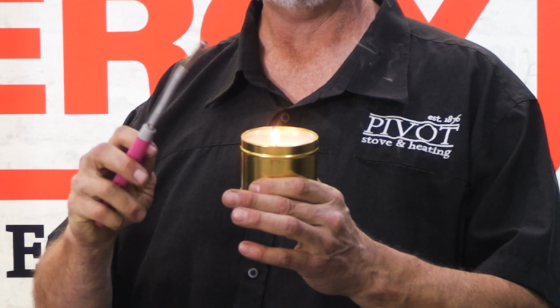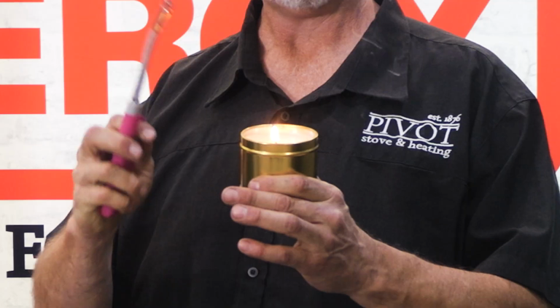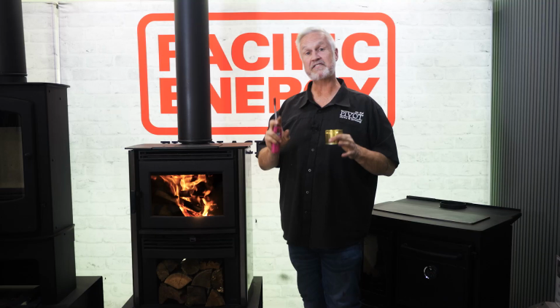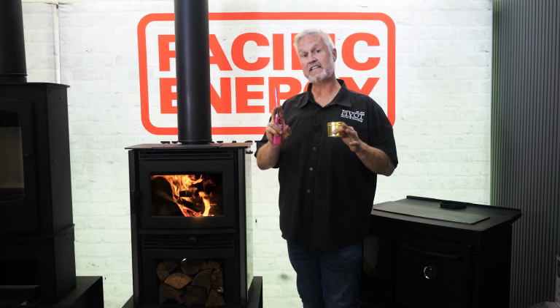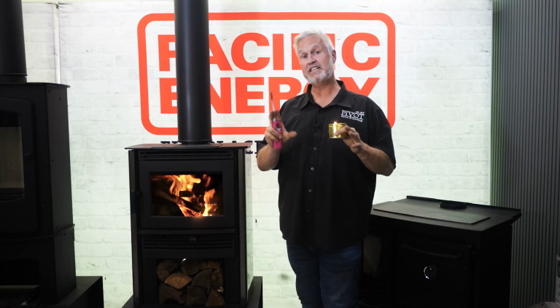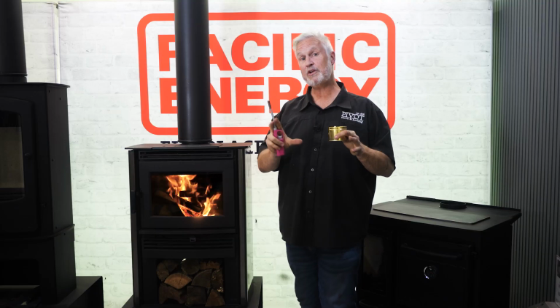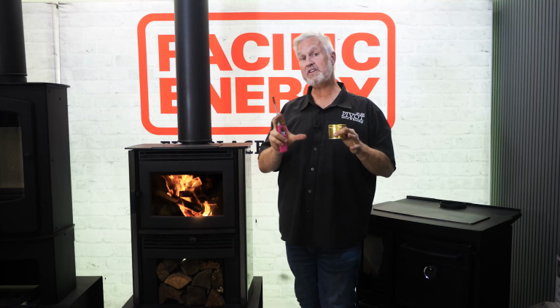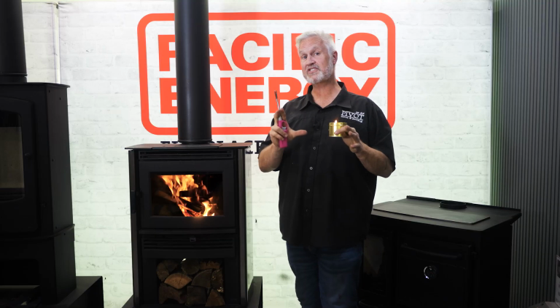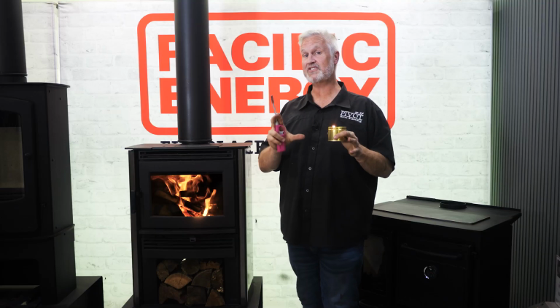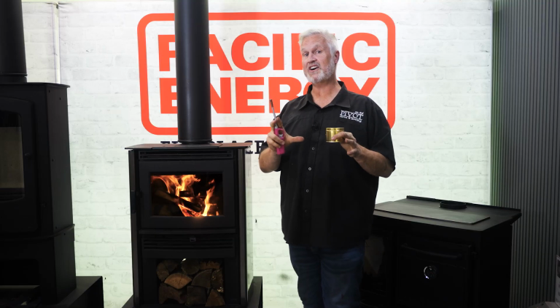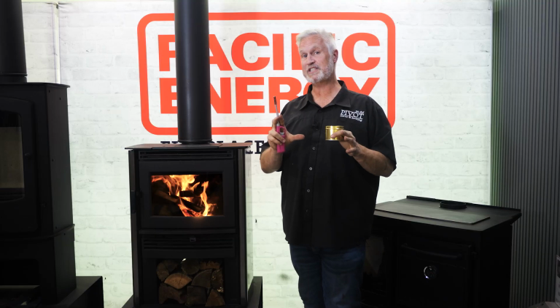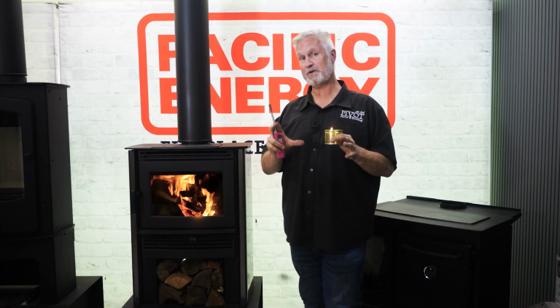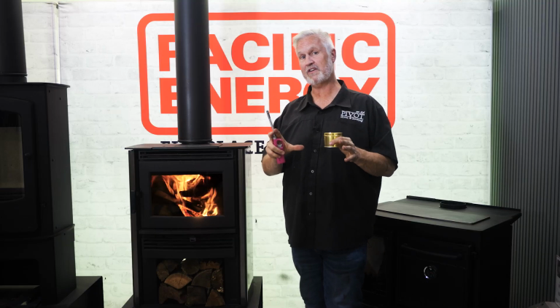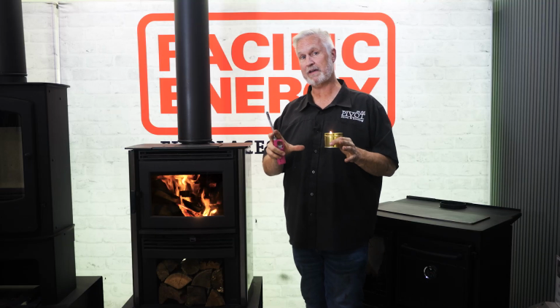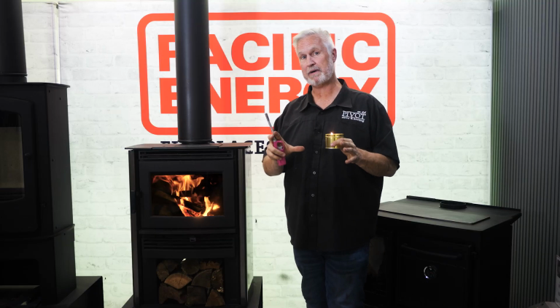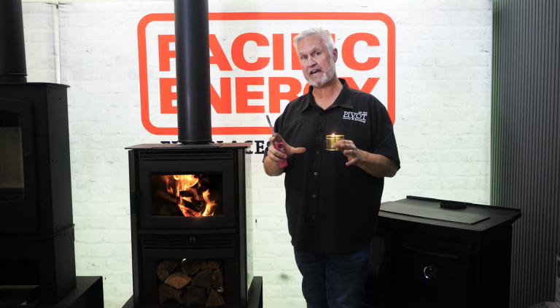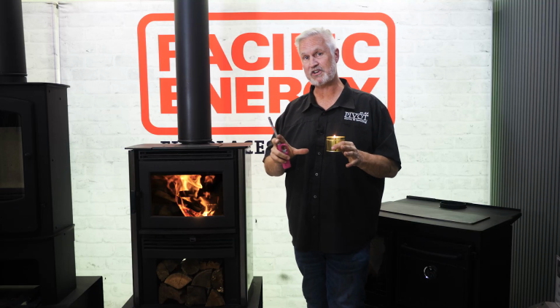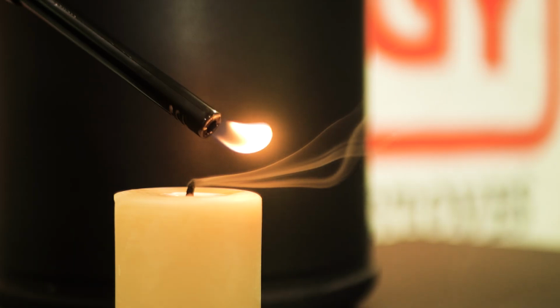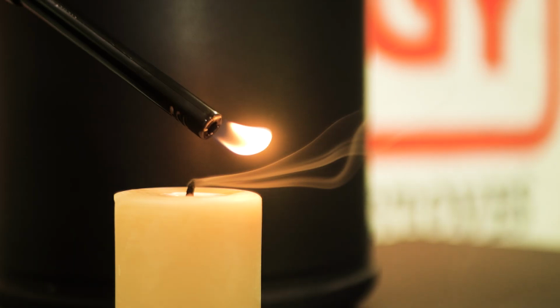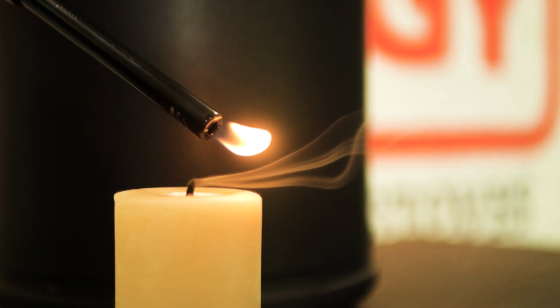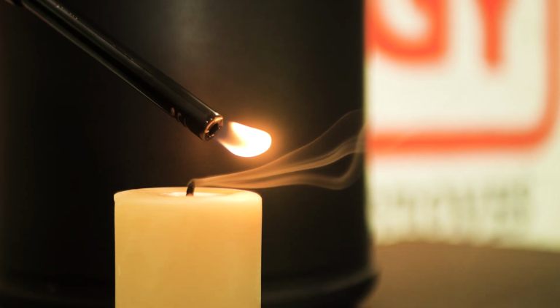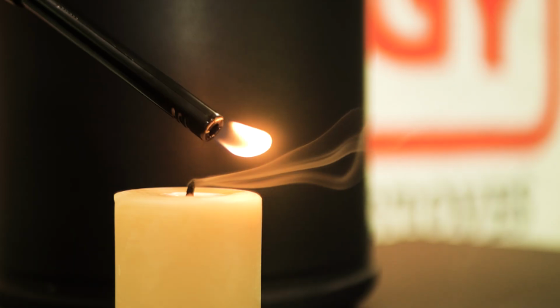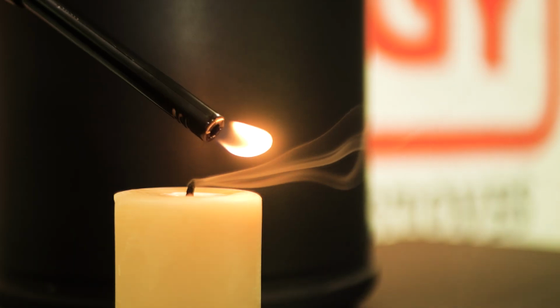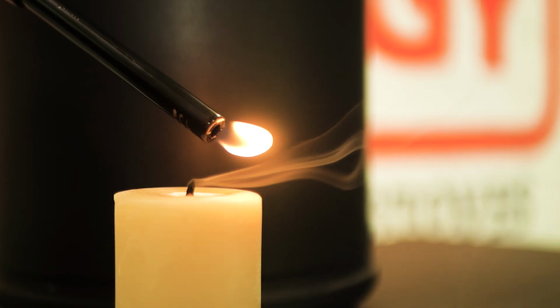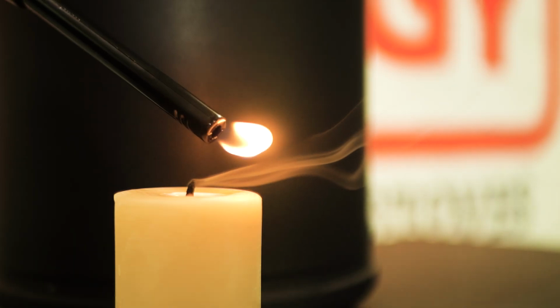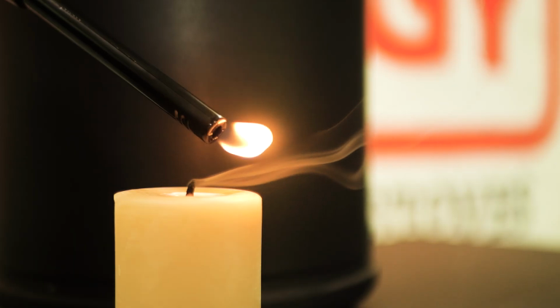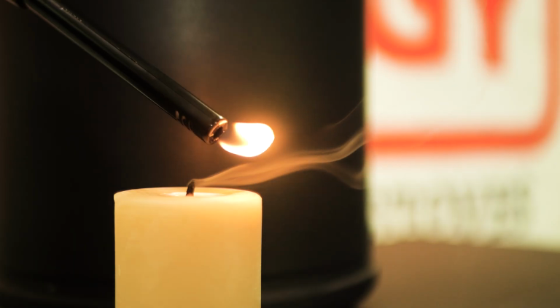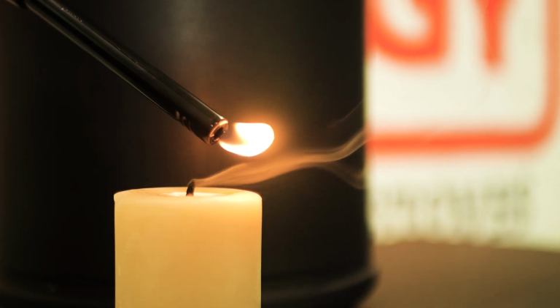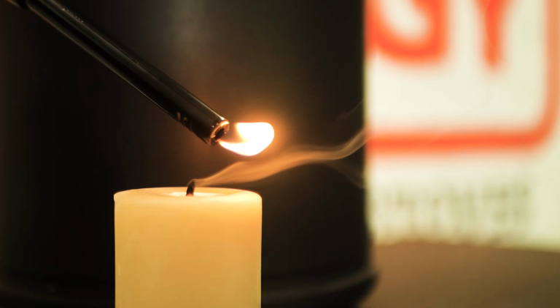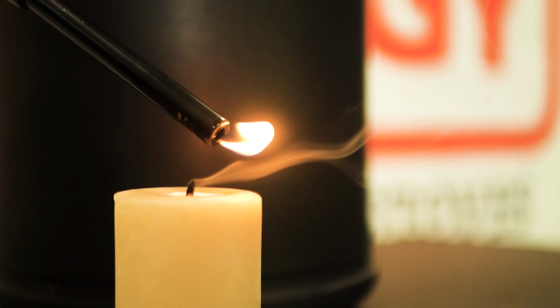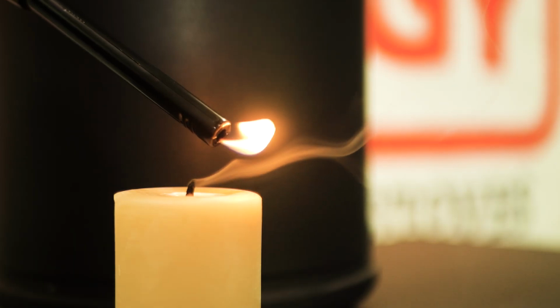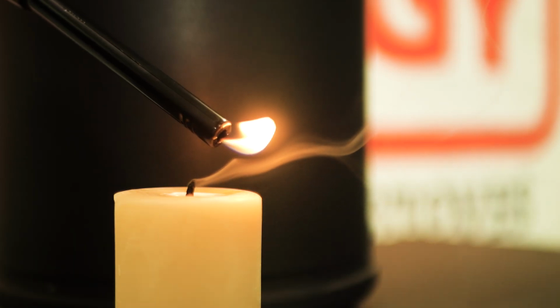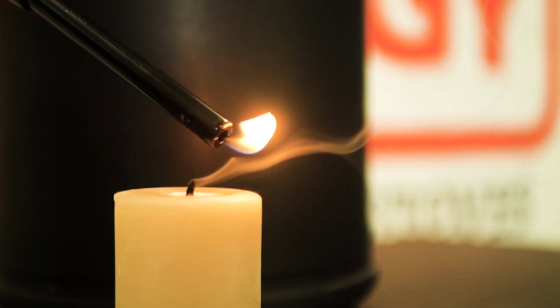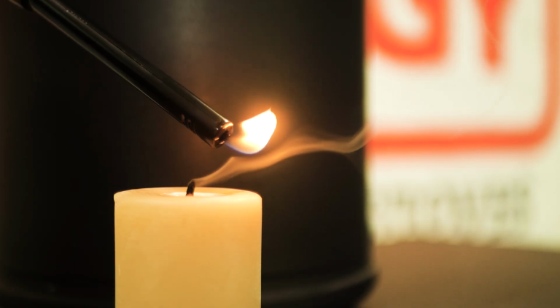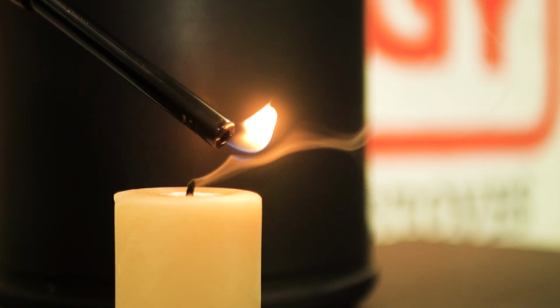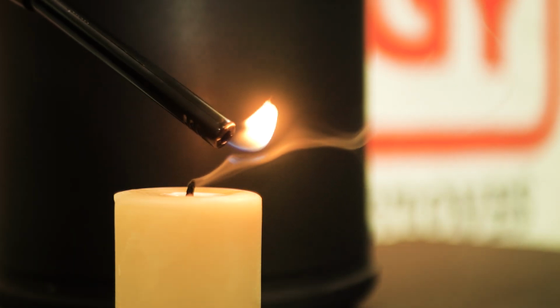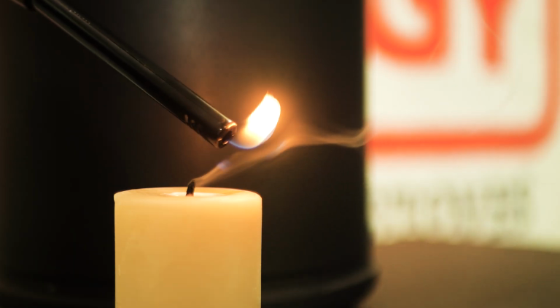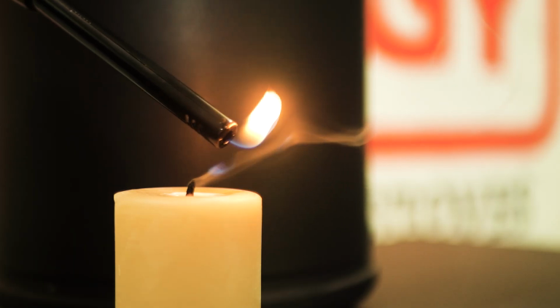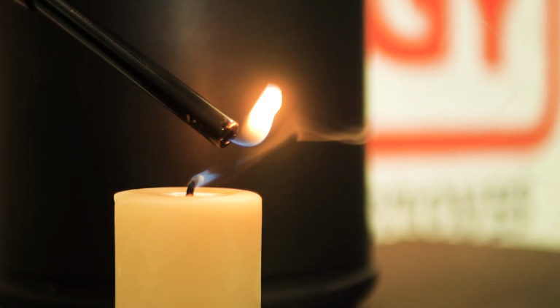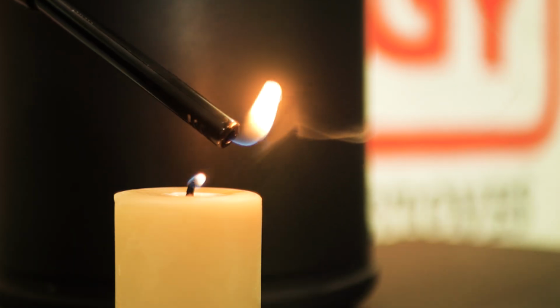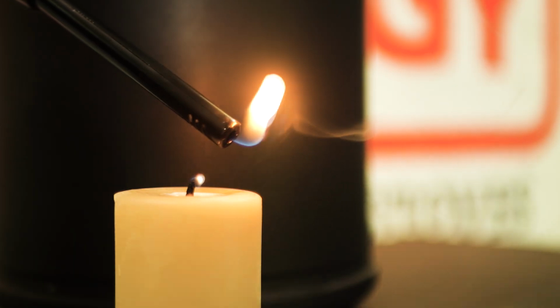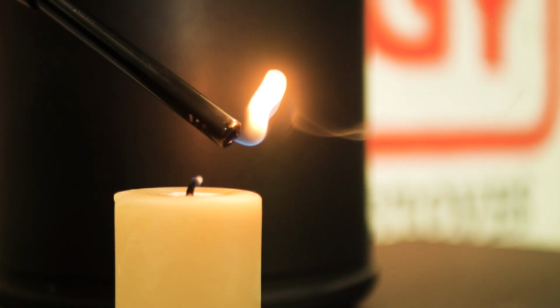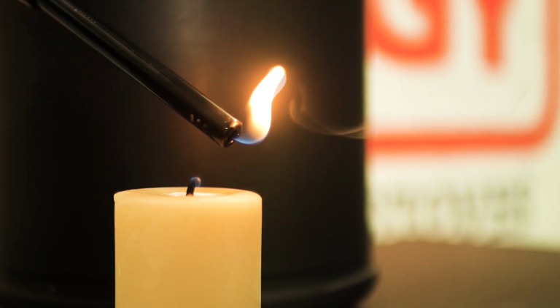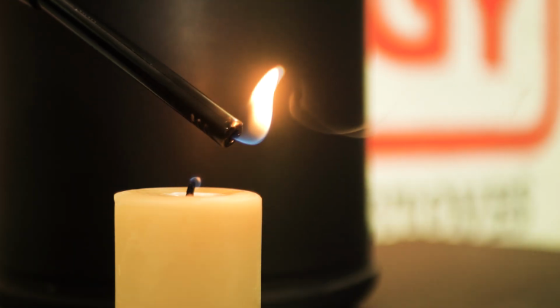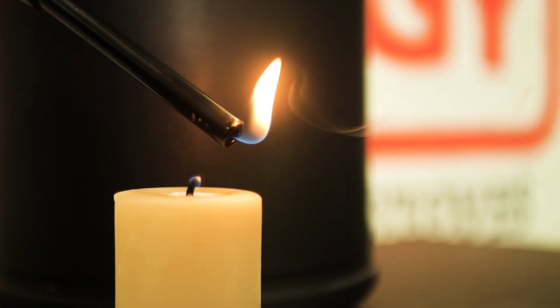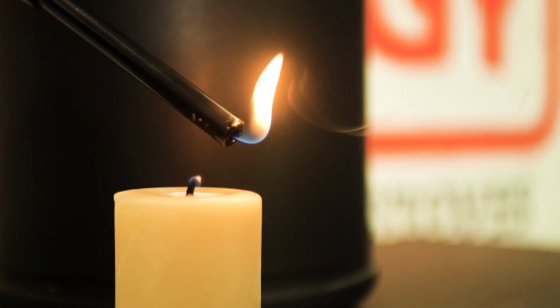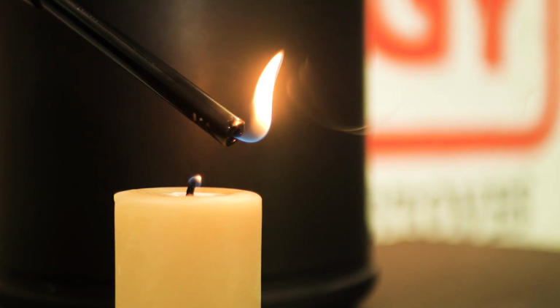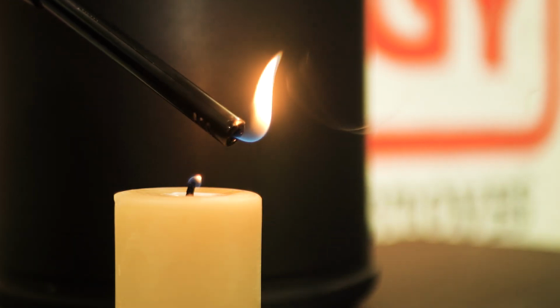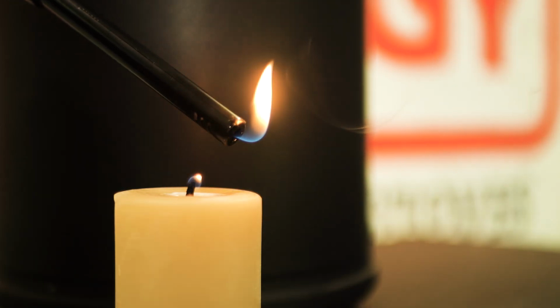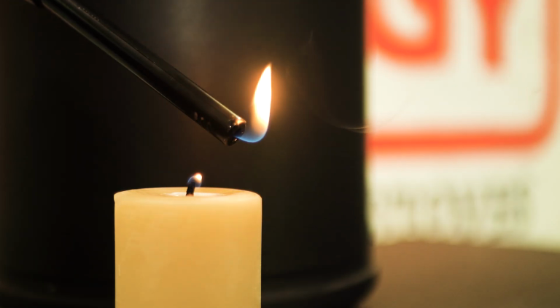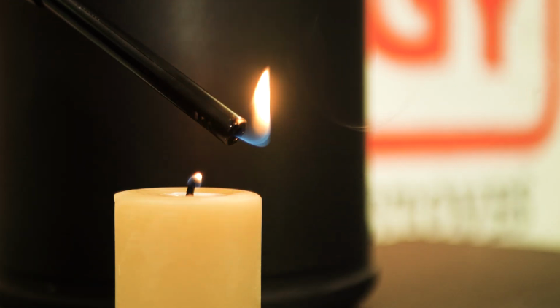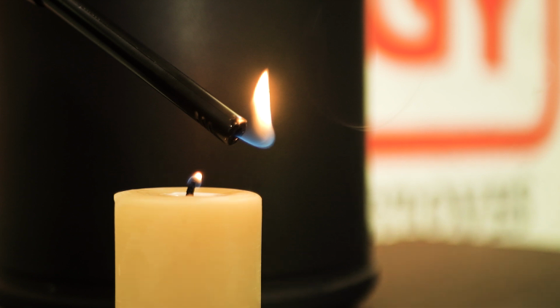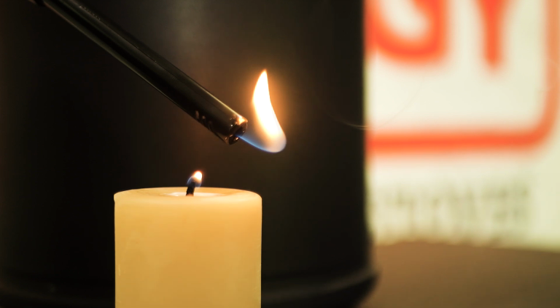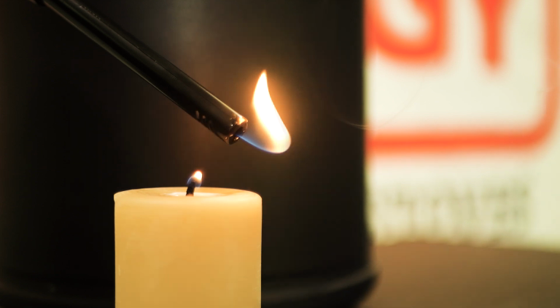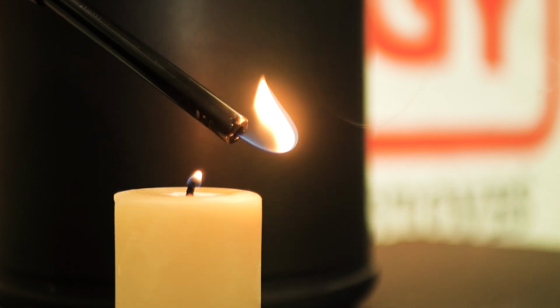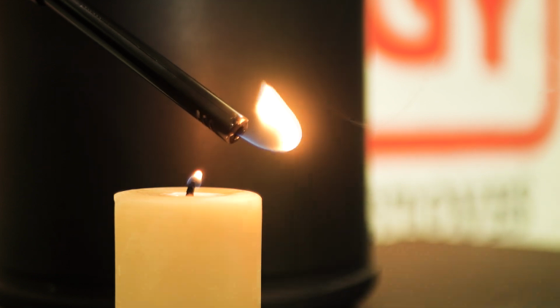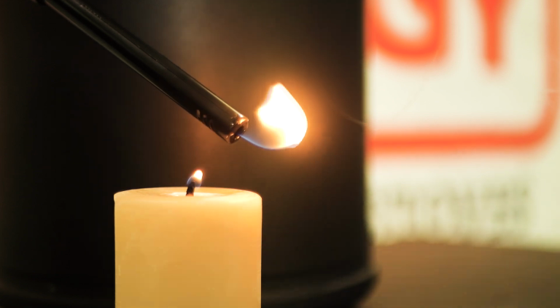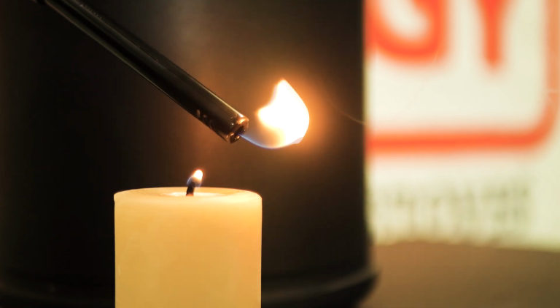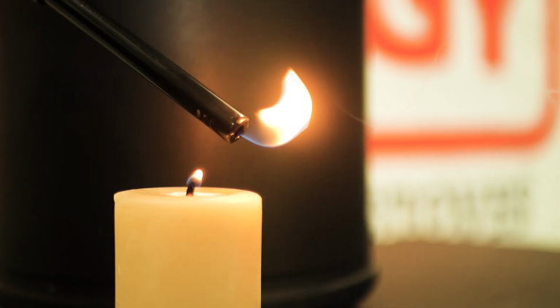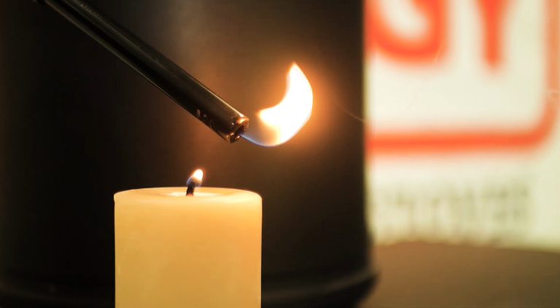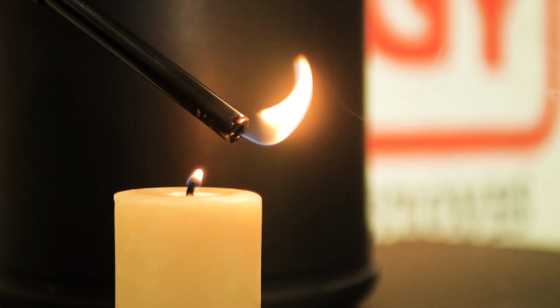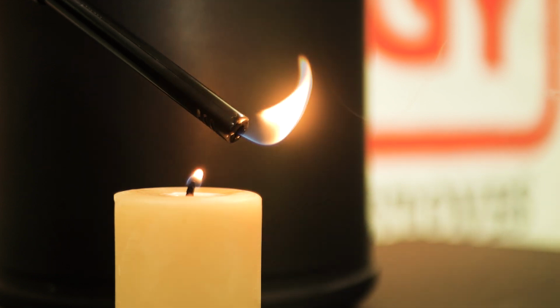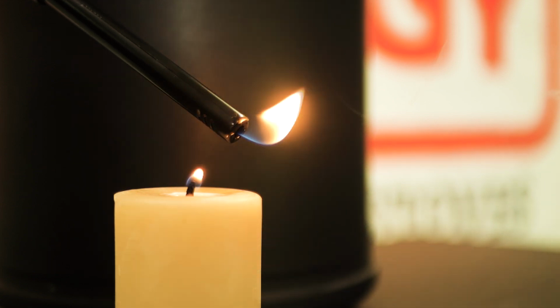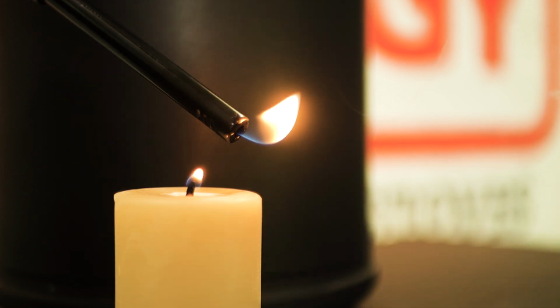There's a little bit of science behind that party trick. Inside that smoke is unburnt fuel and we're able to reignite that fuel by putting a light to it.